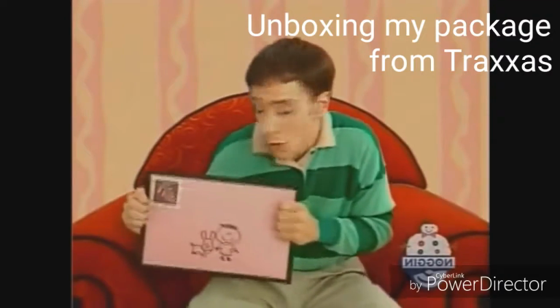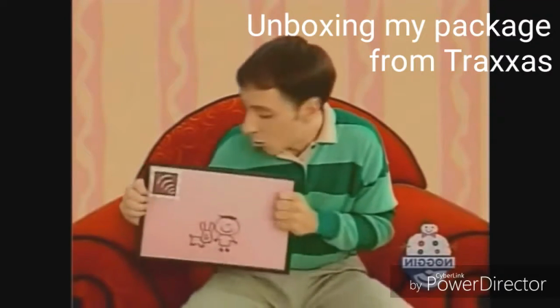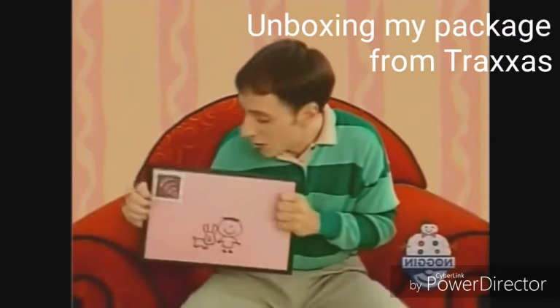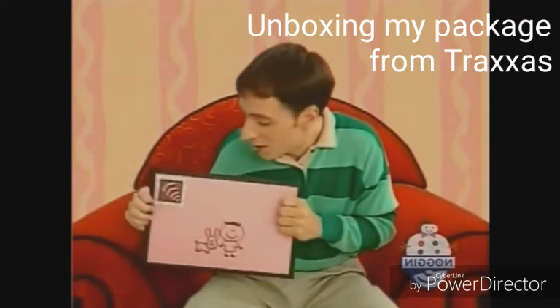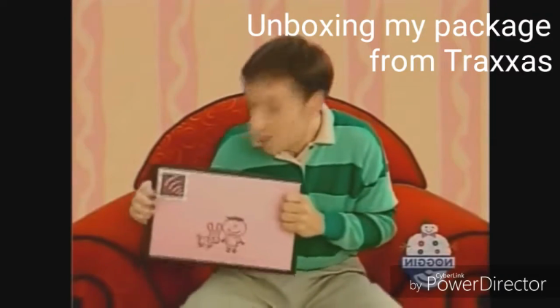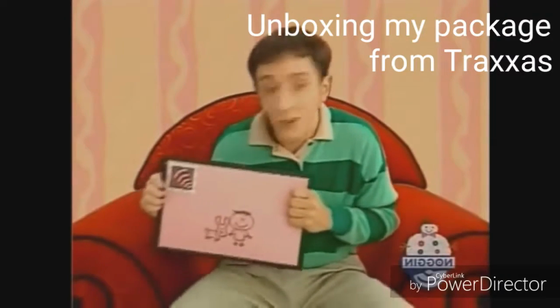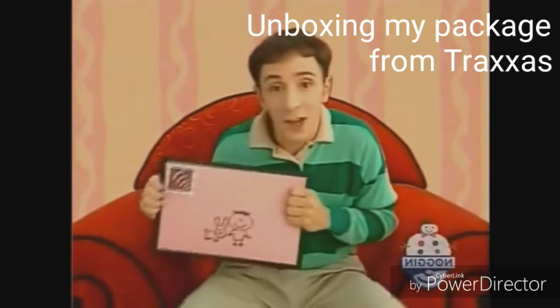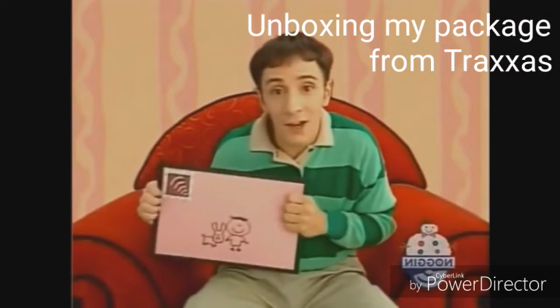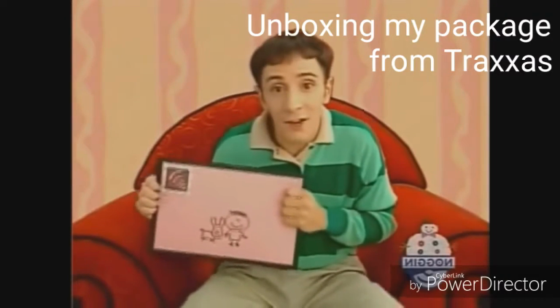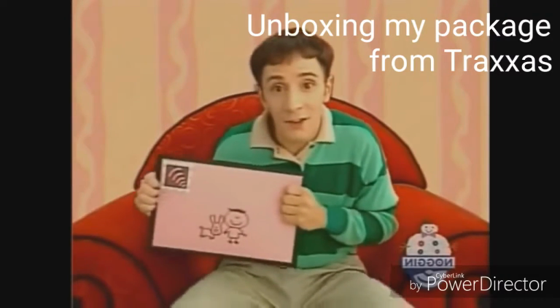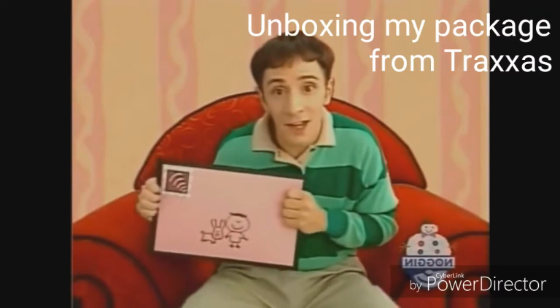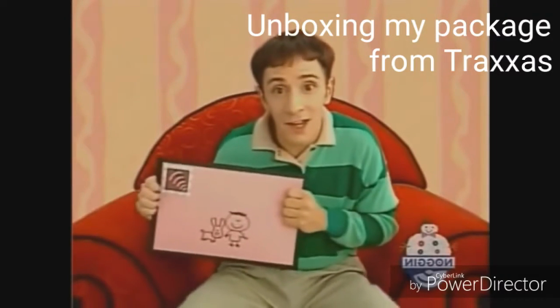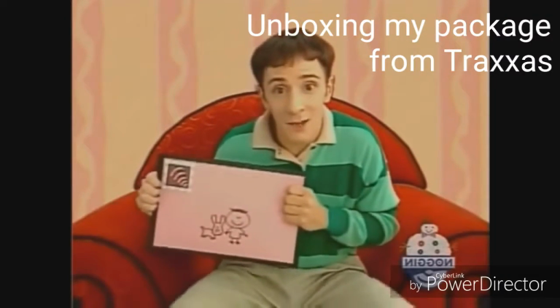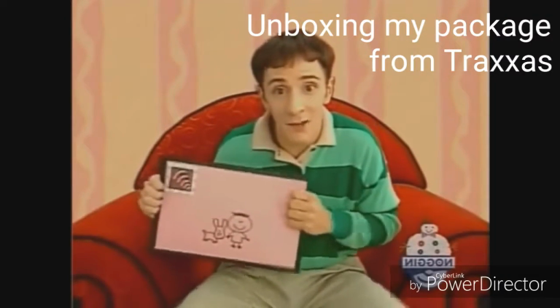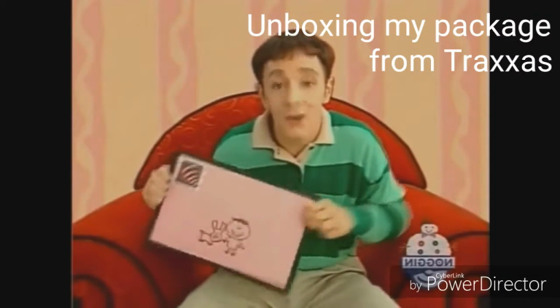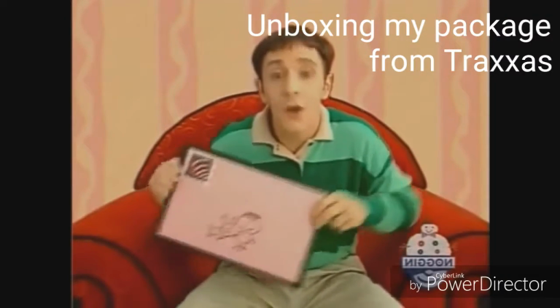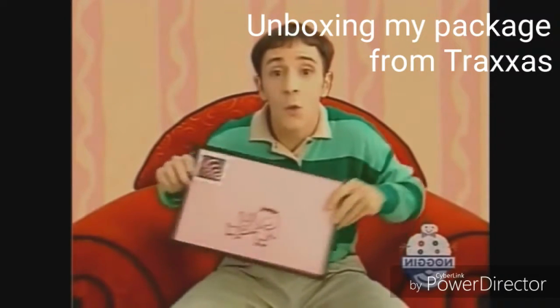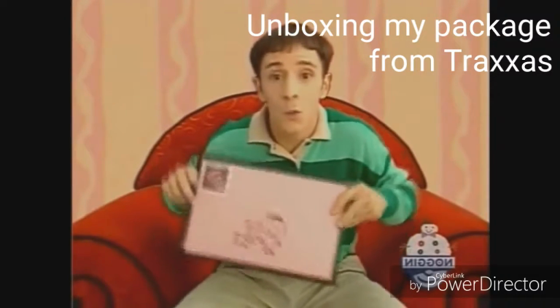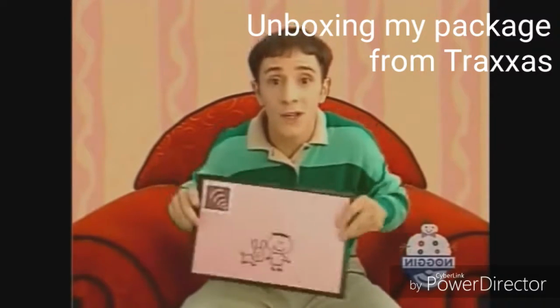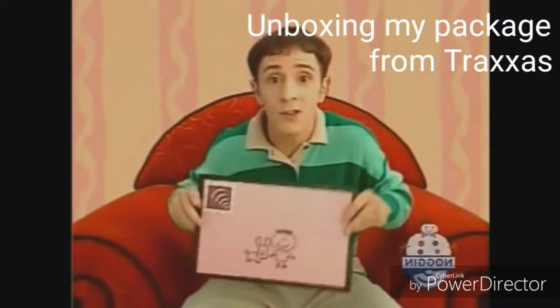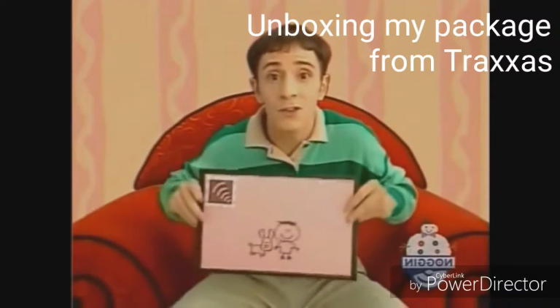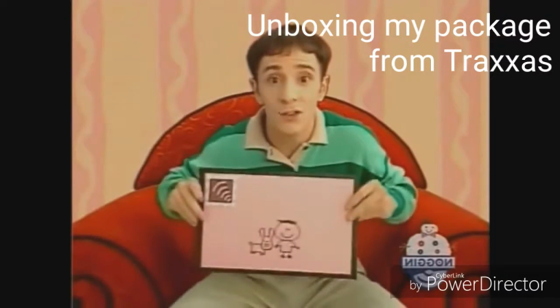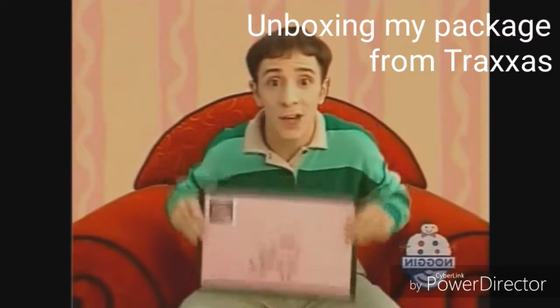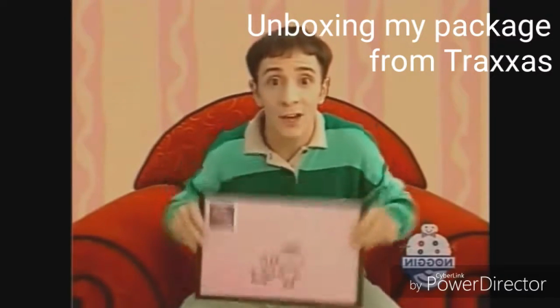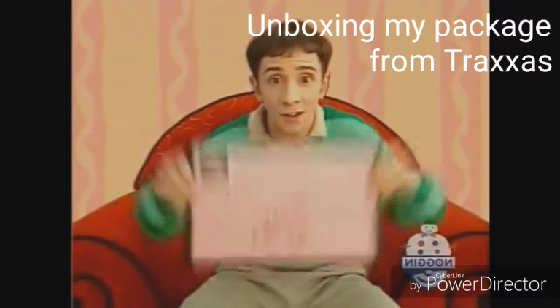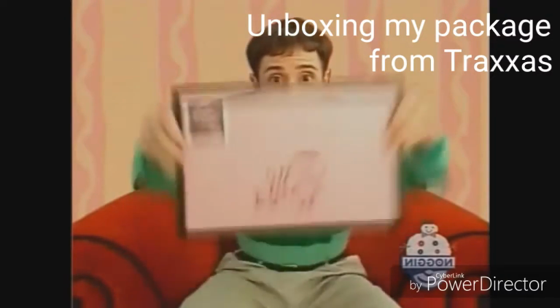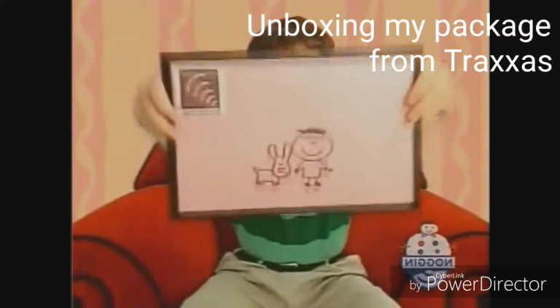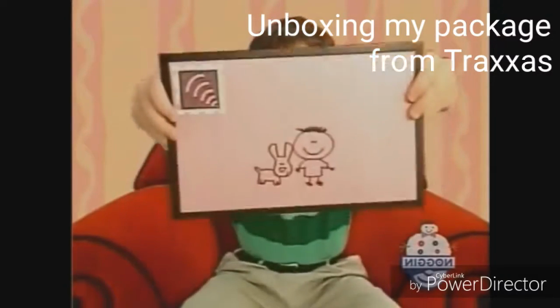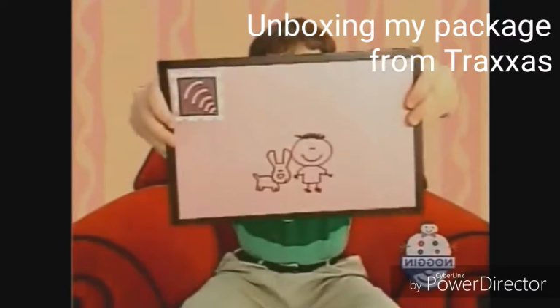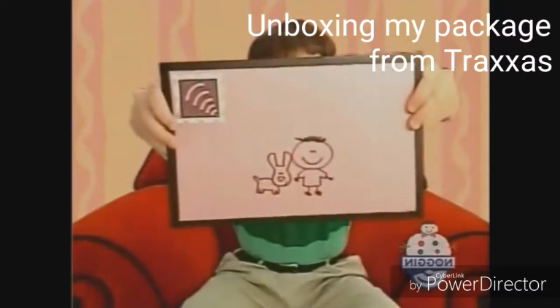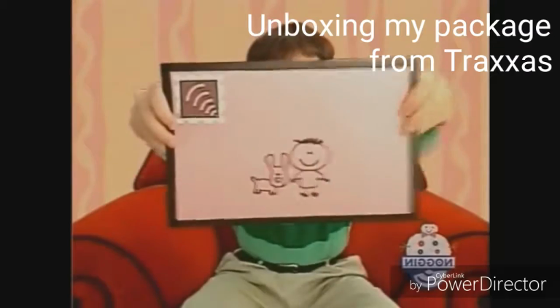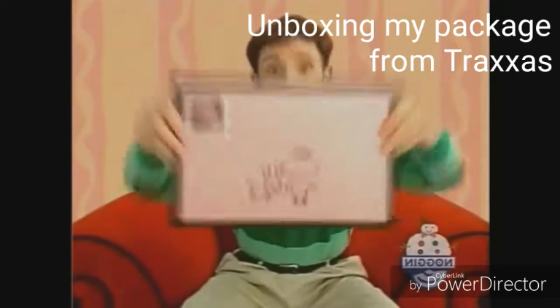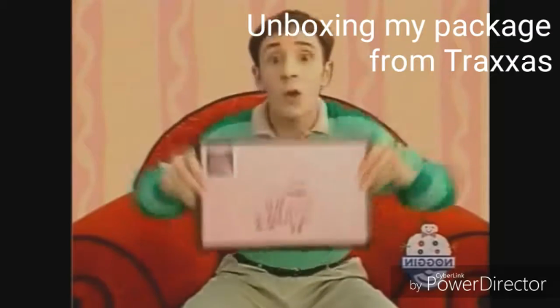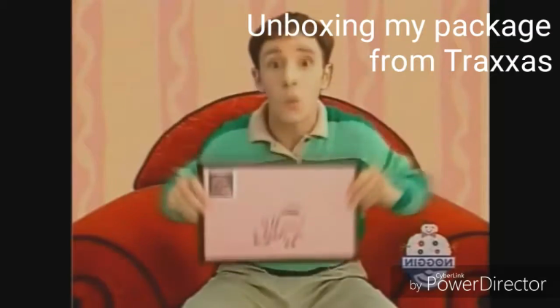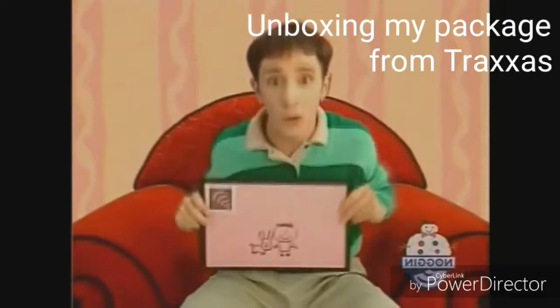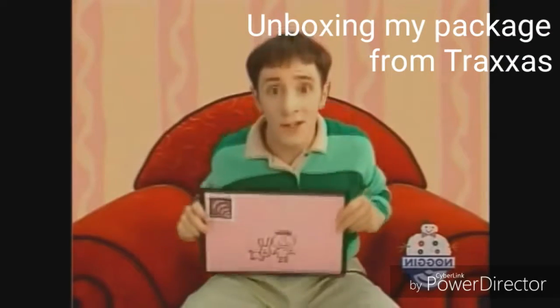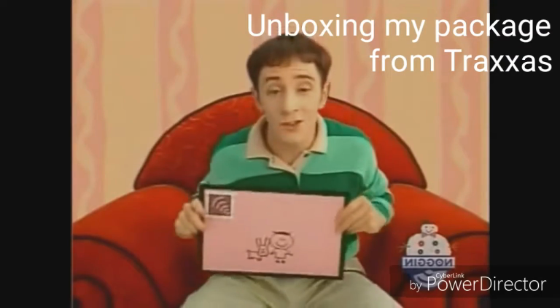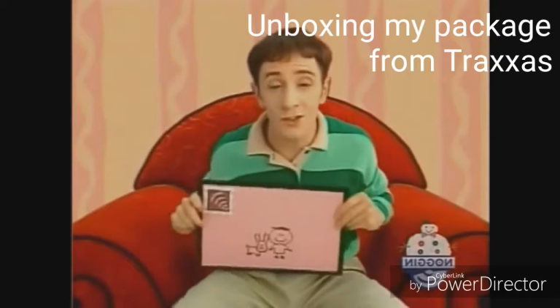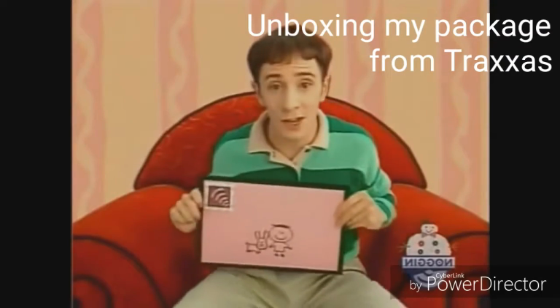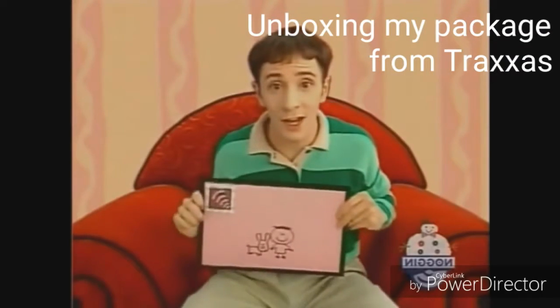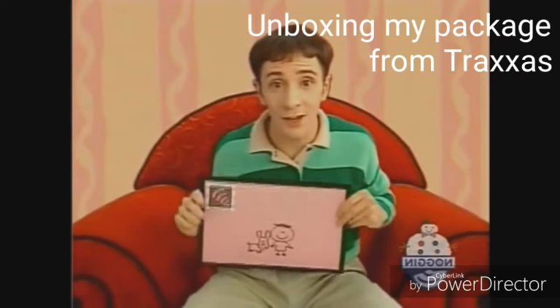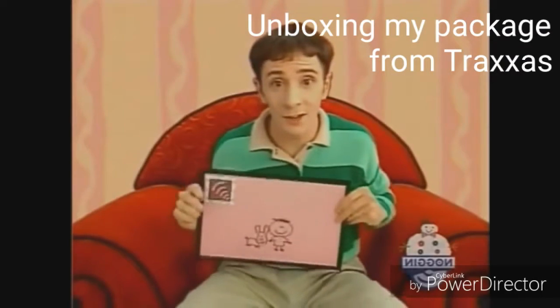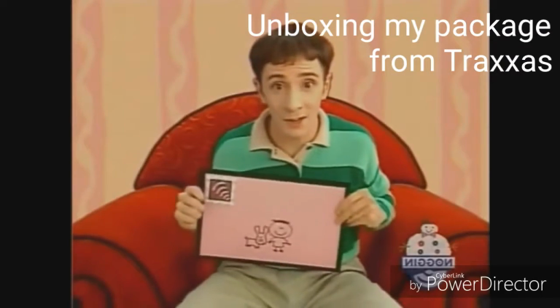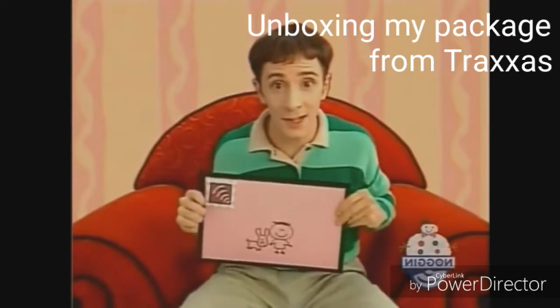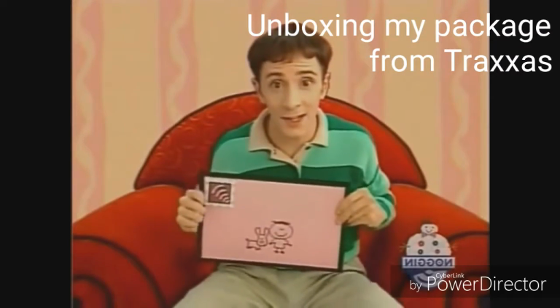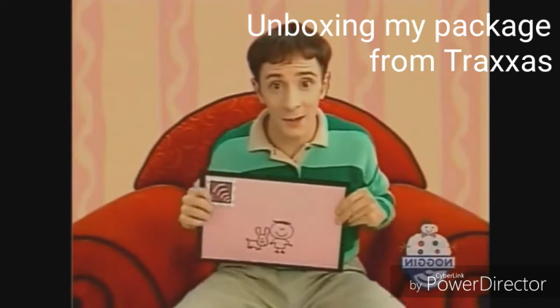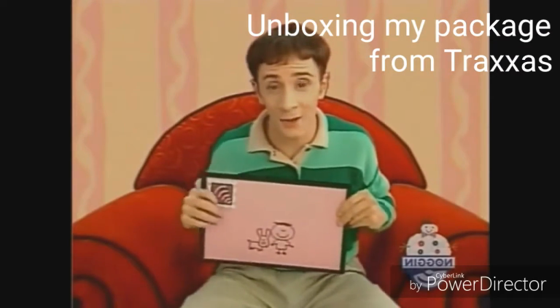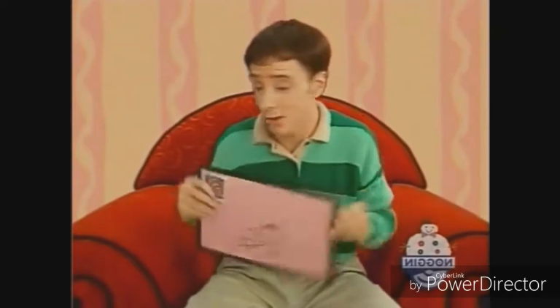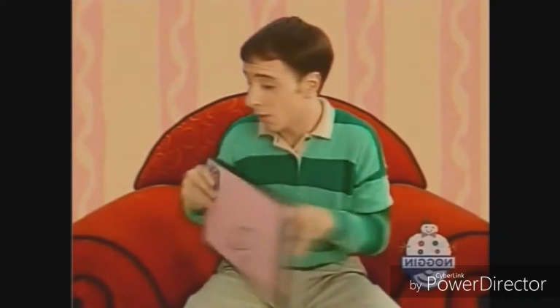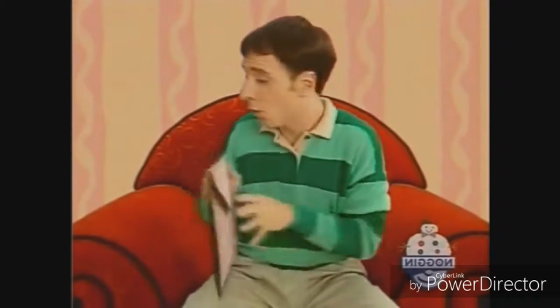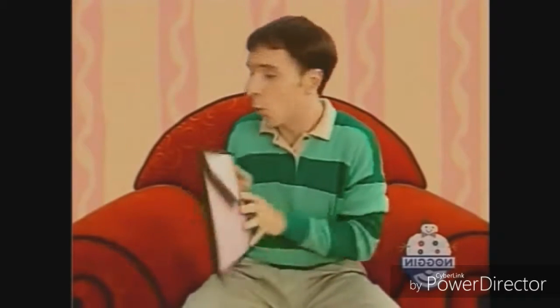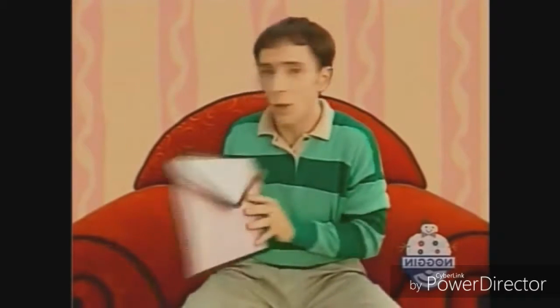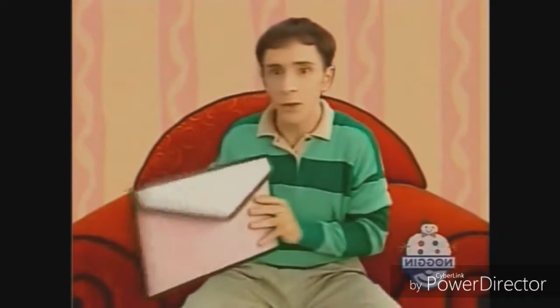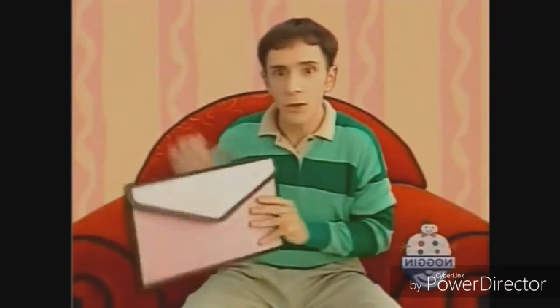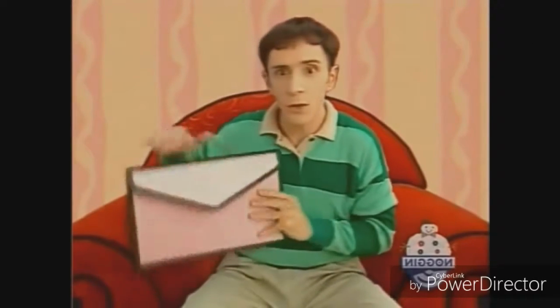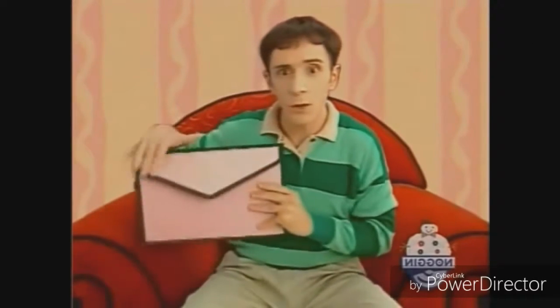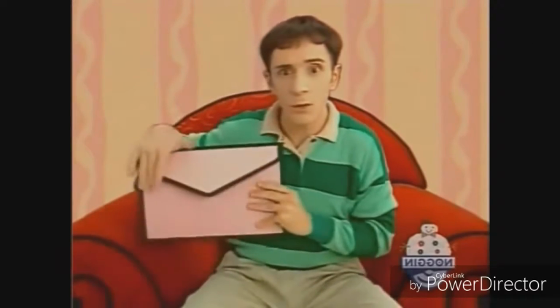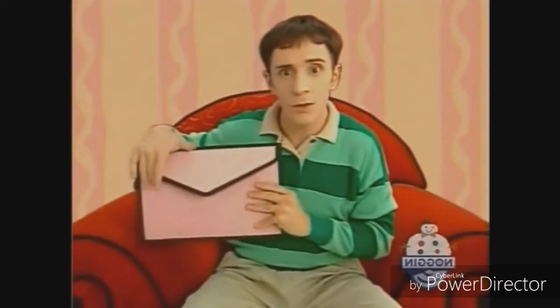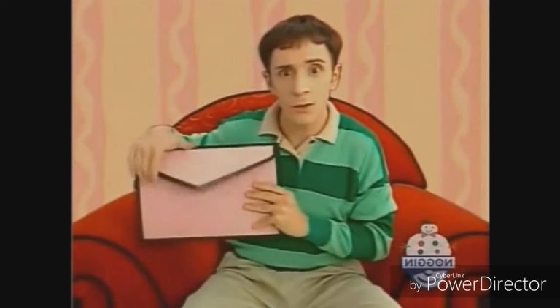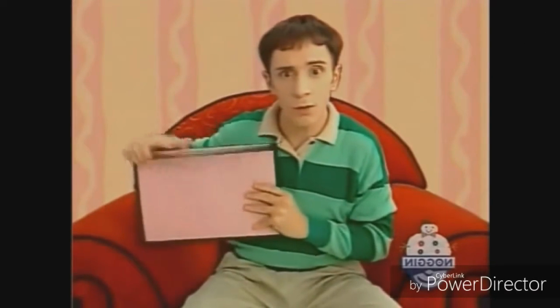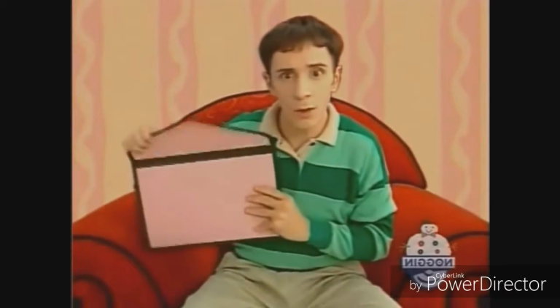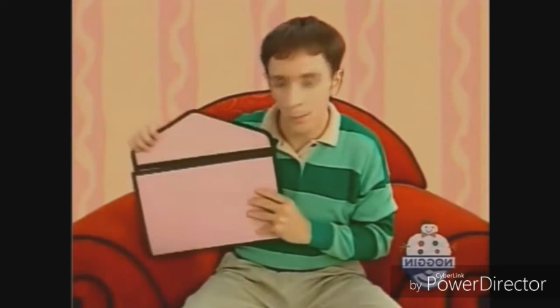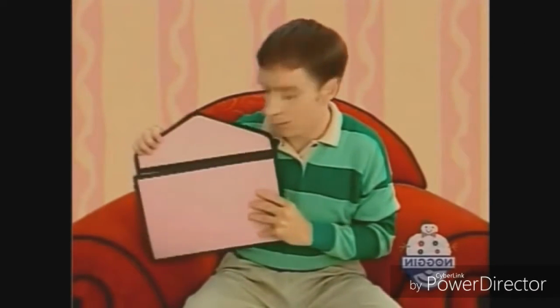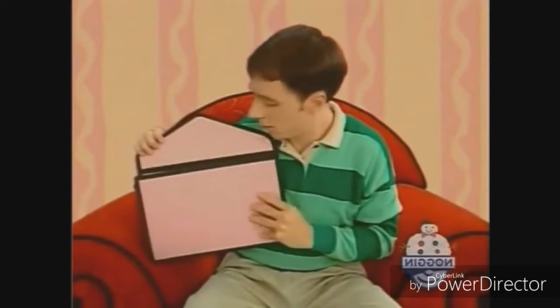We just got a letter. We just got a letter. Wonder who it's from?